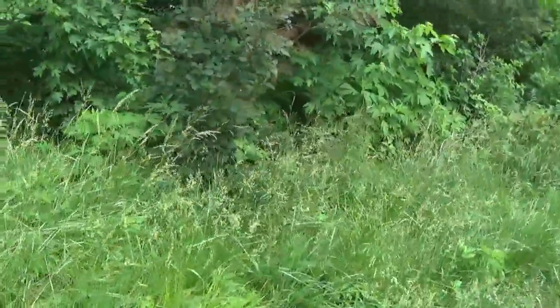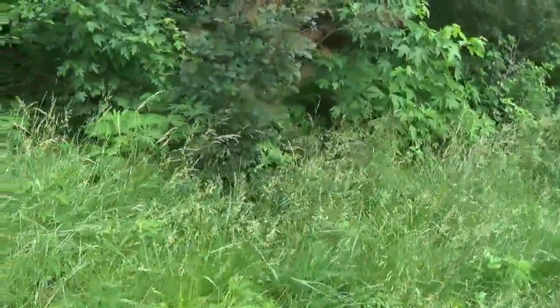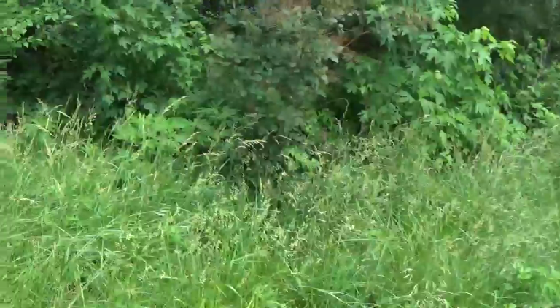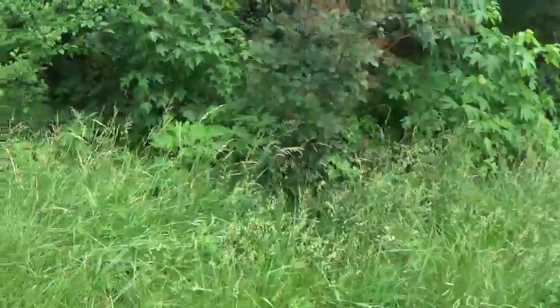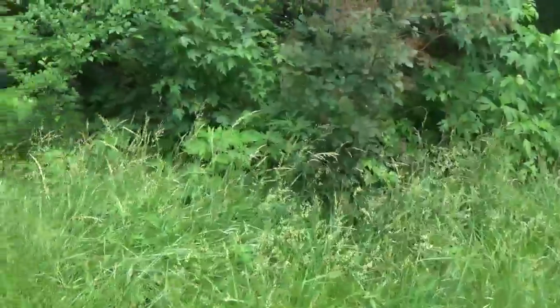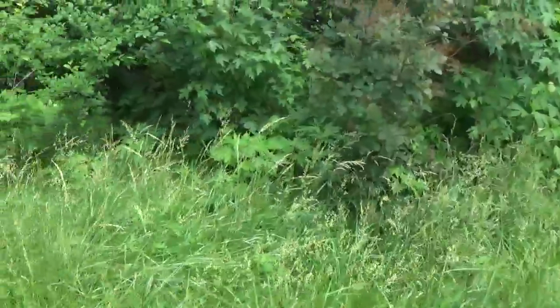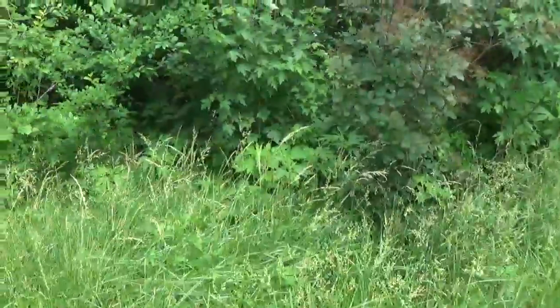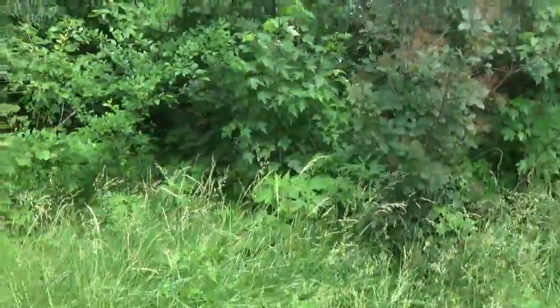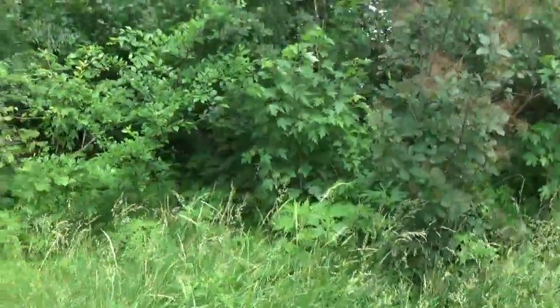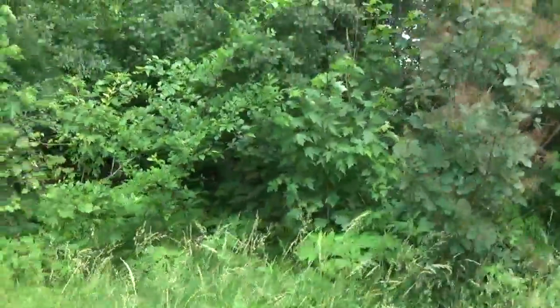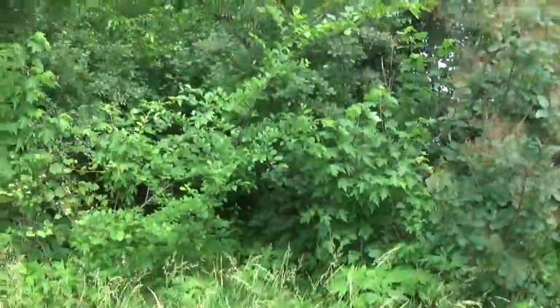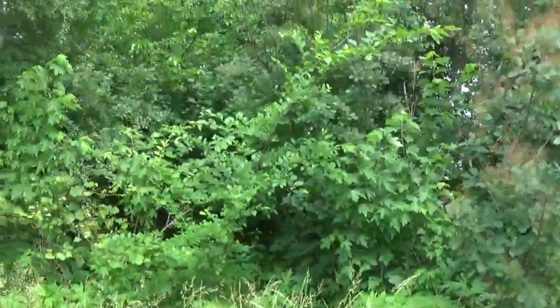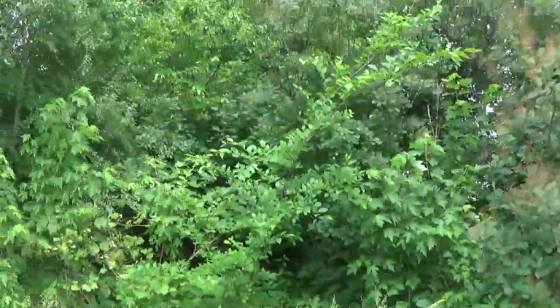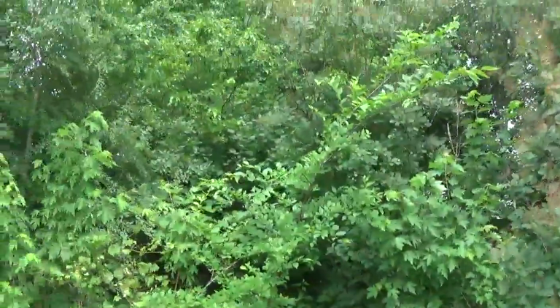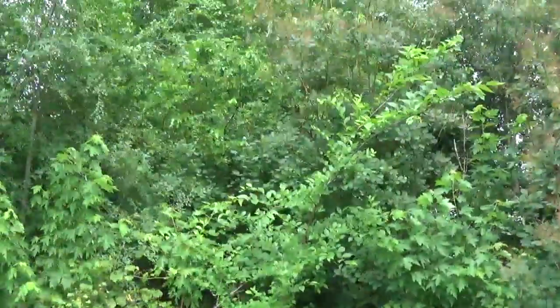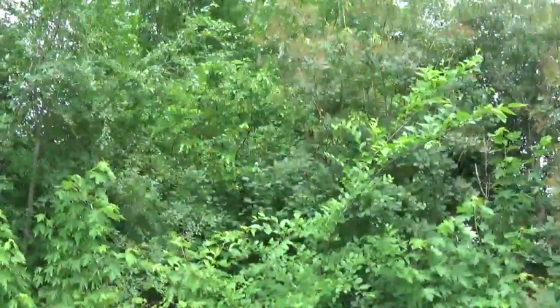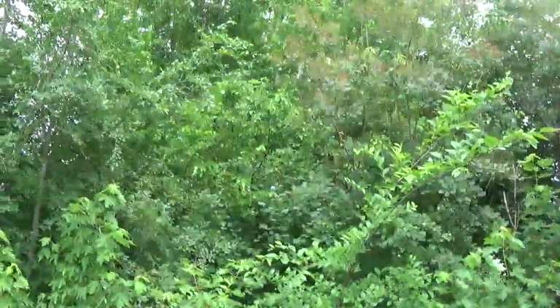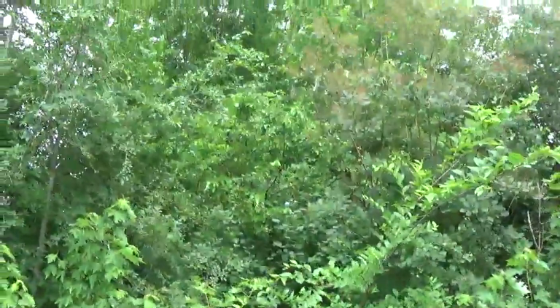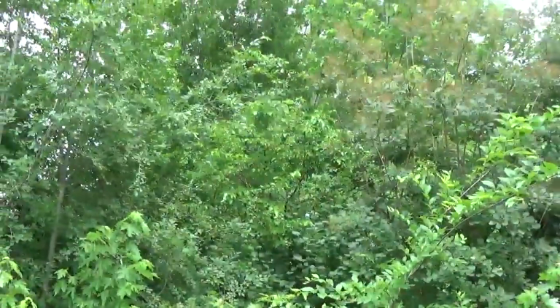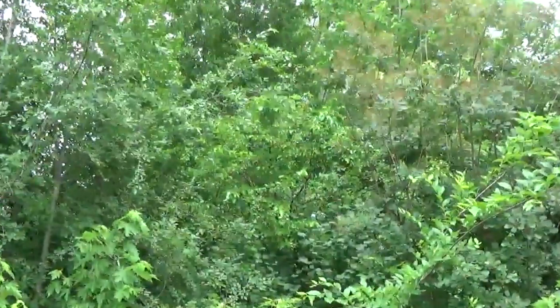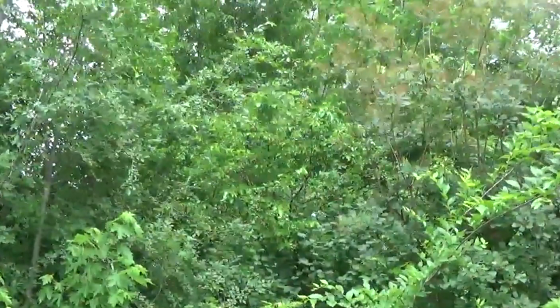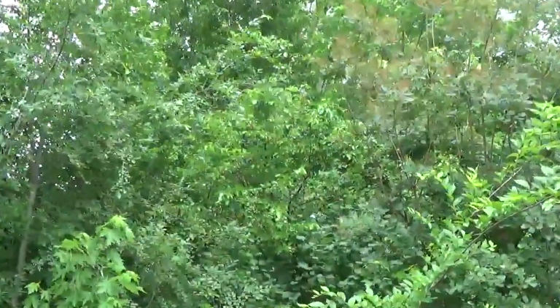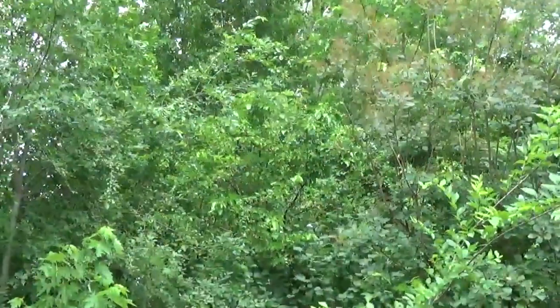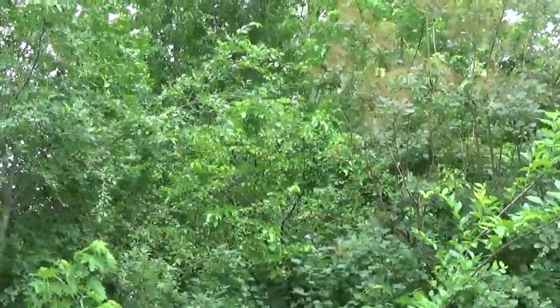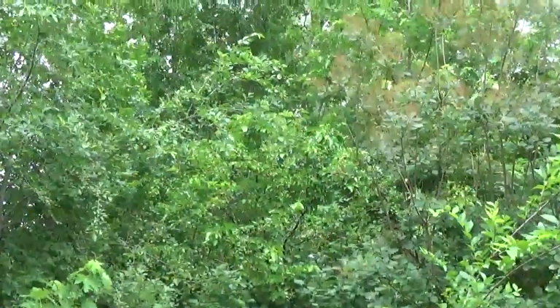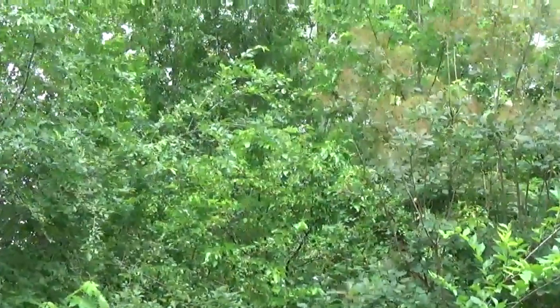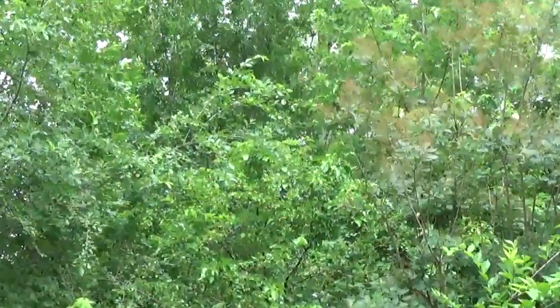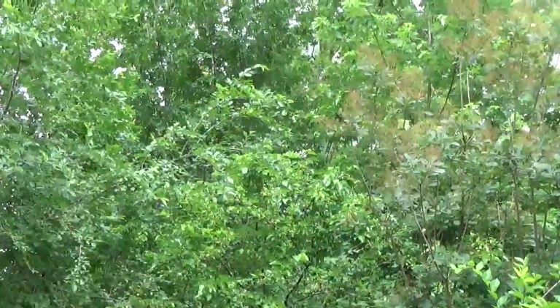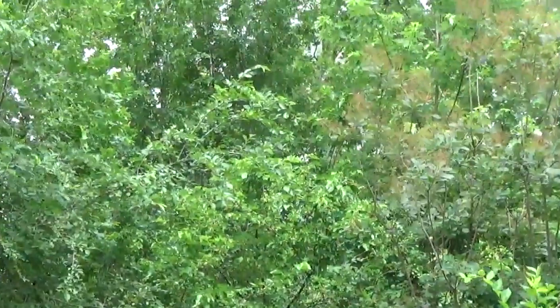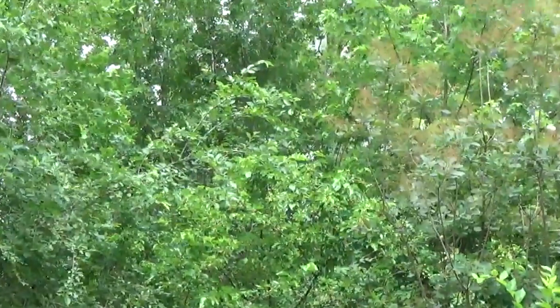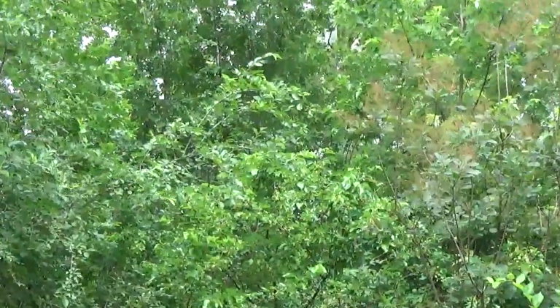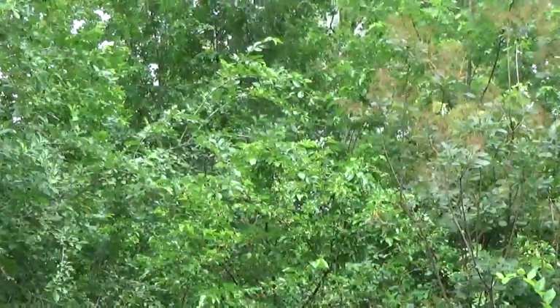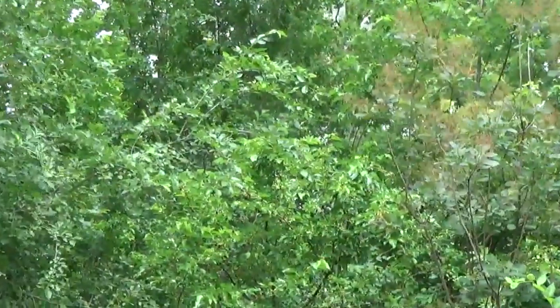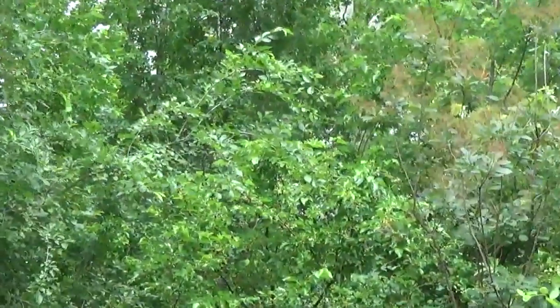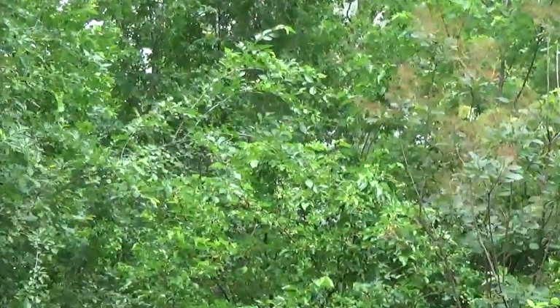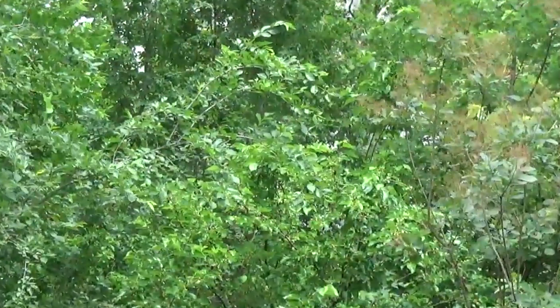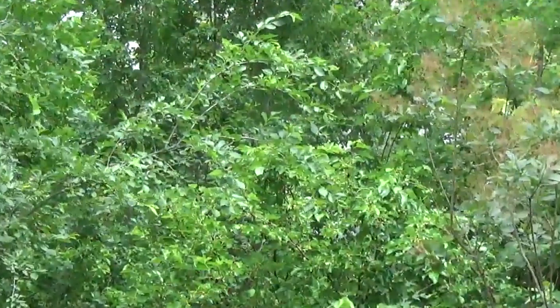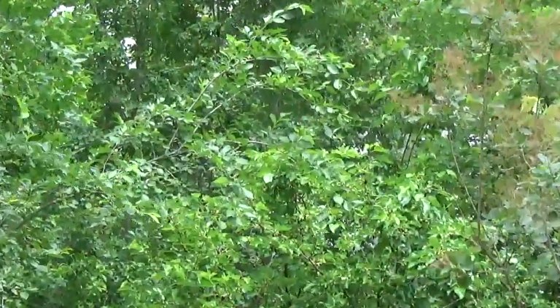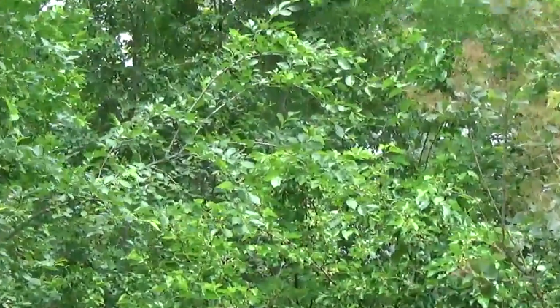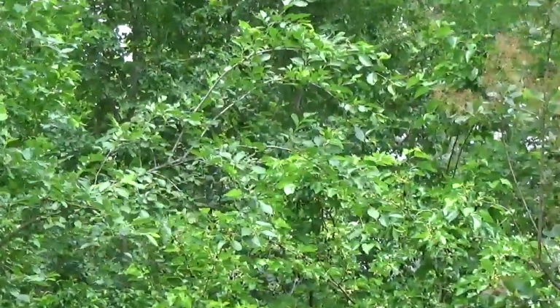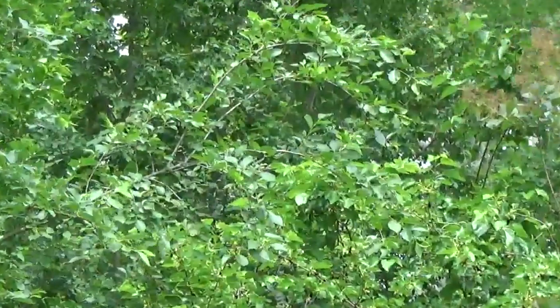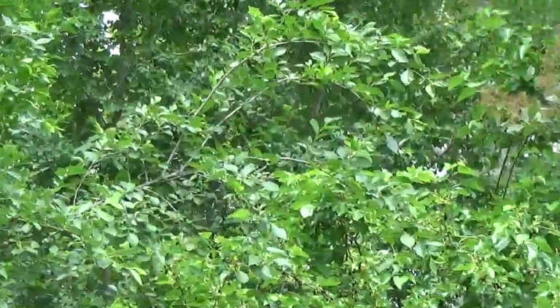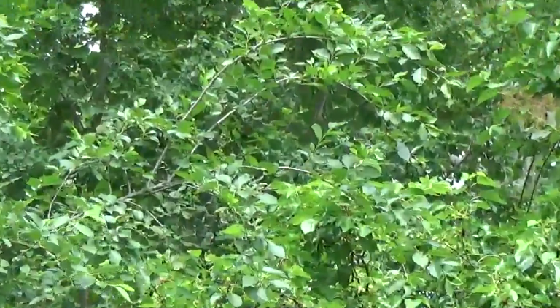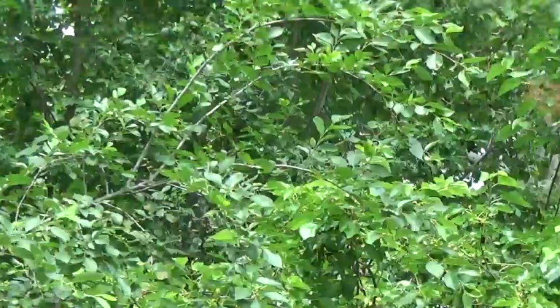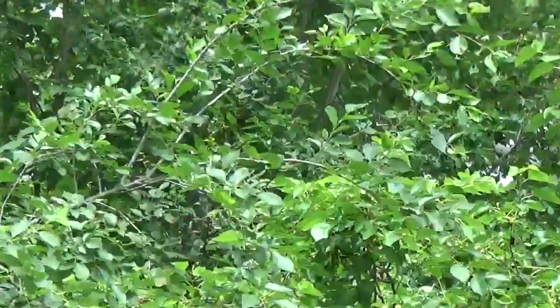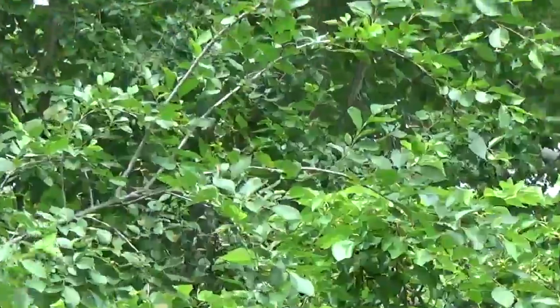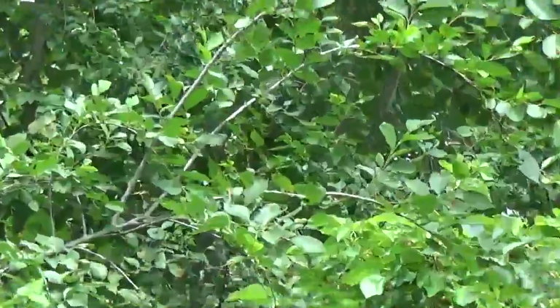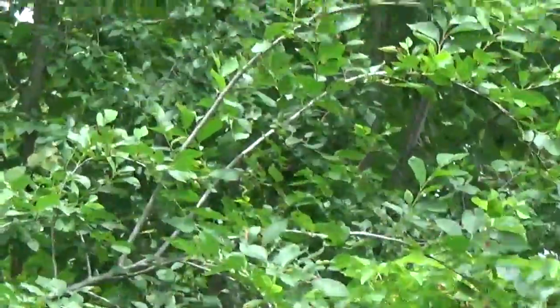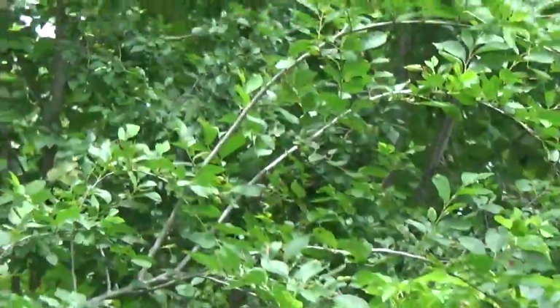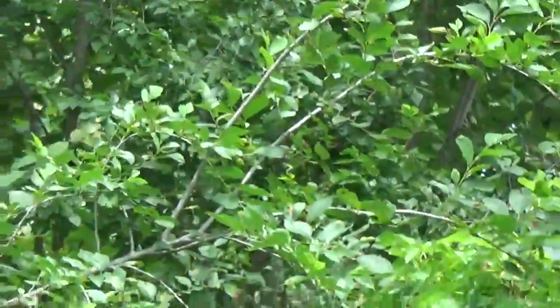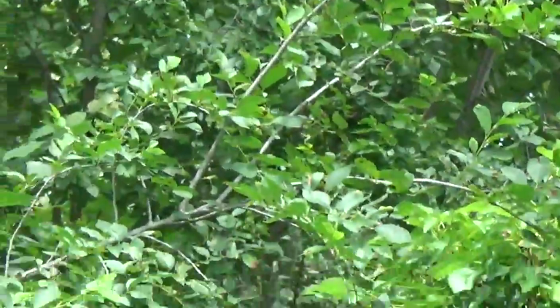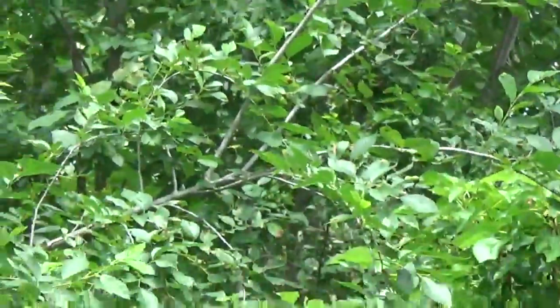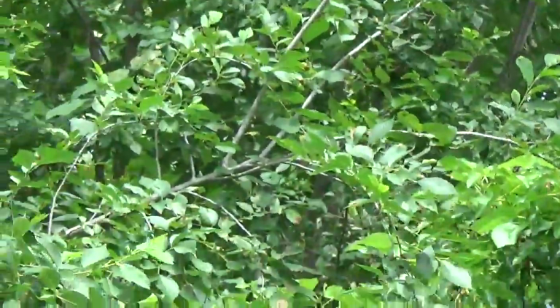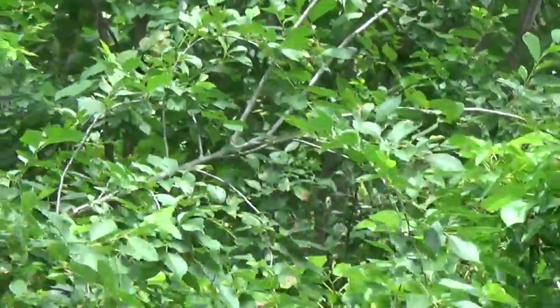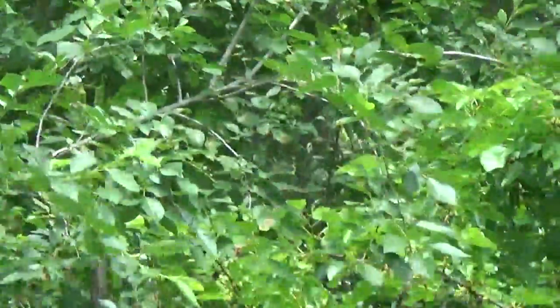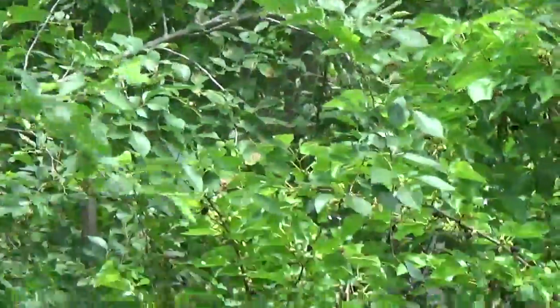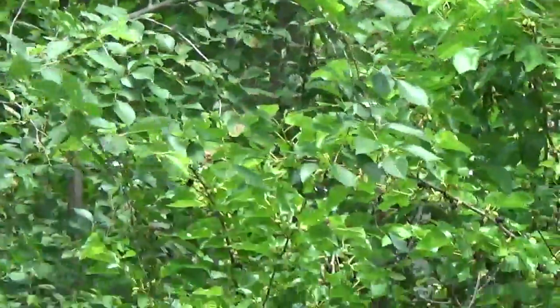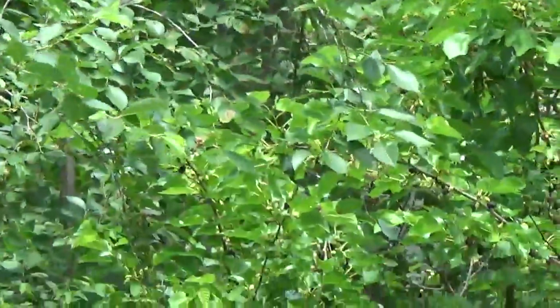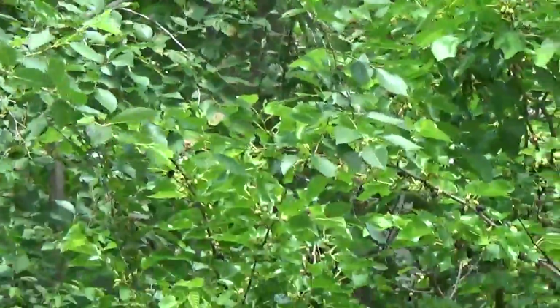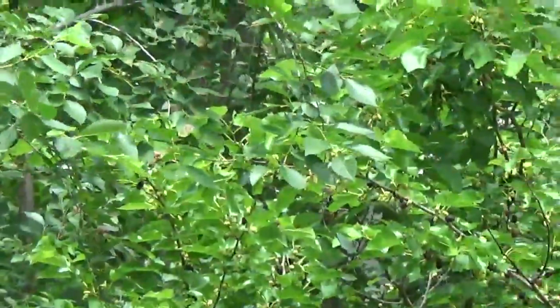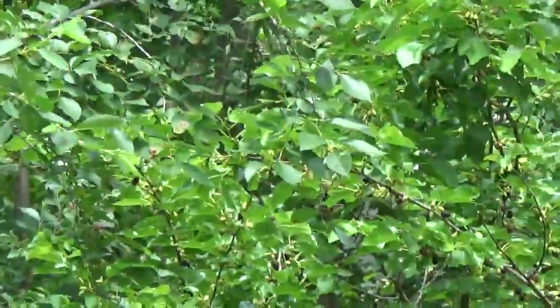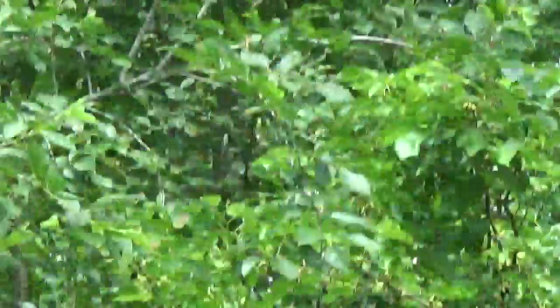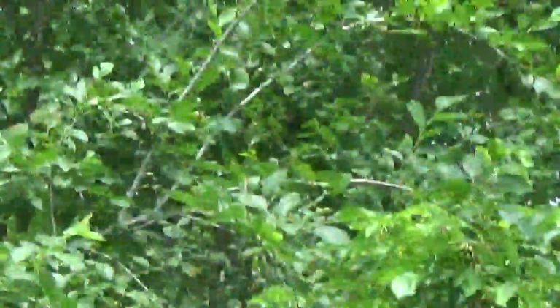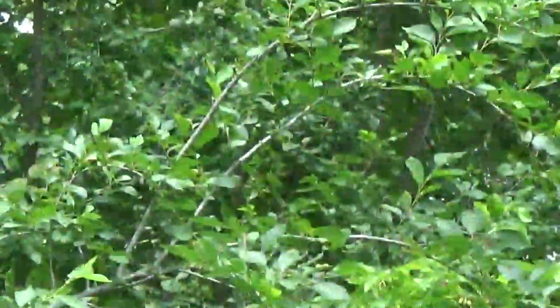There is the other part of the mulberry tree right there. Unfortunately, I am never going to get a ladder in there.